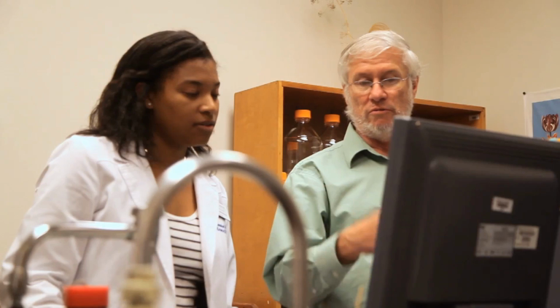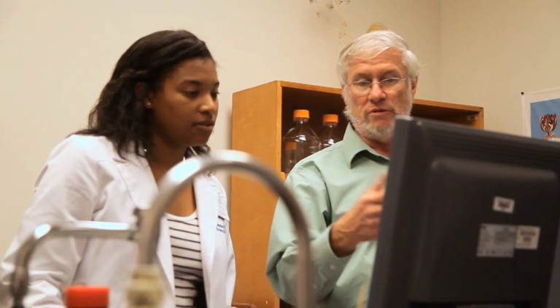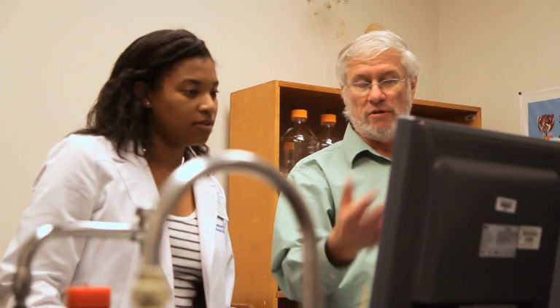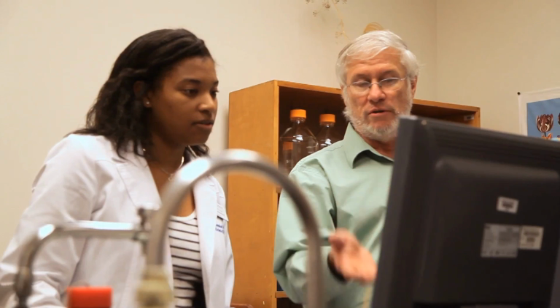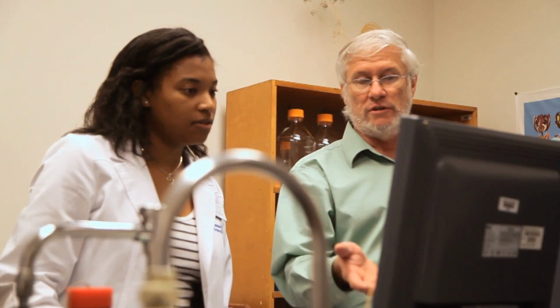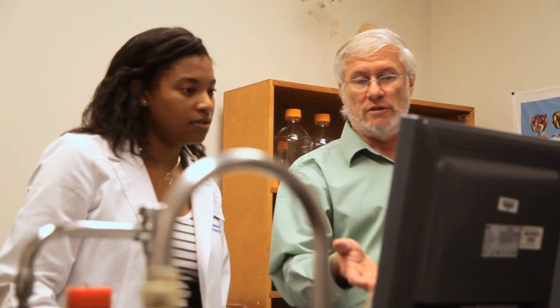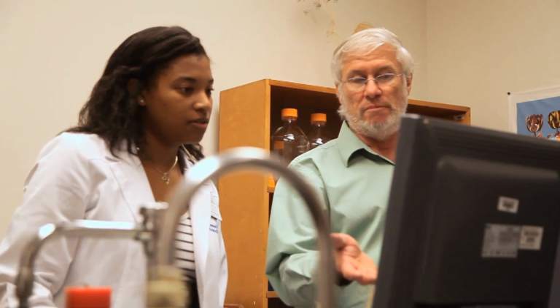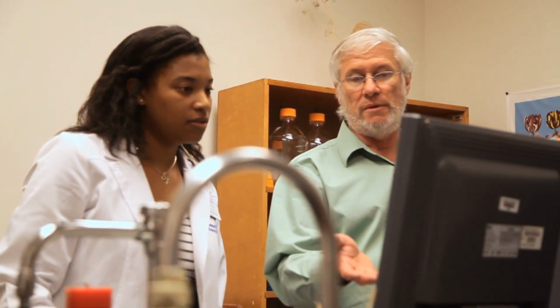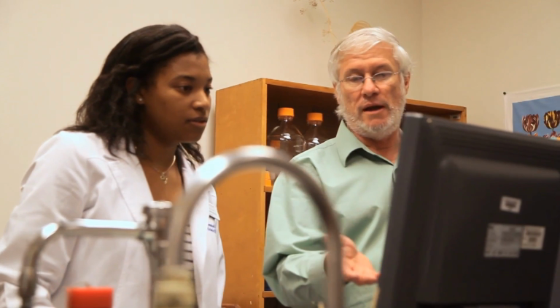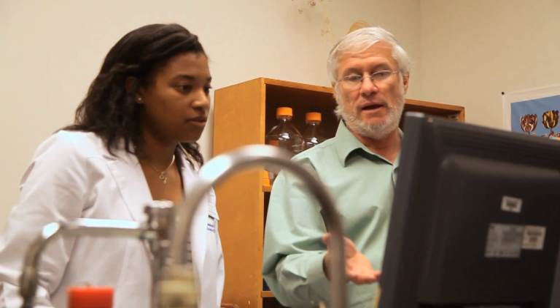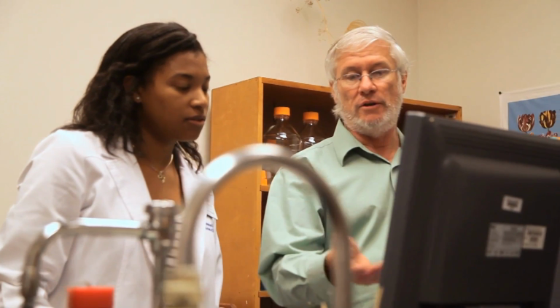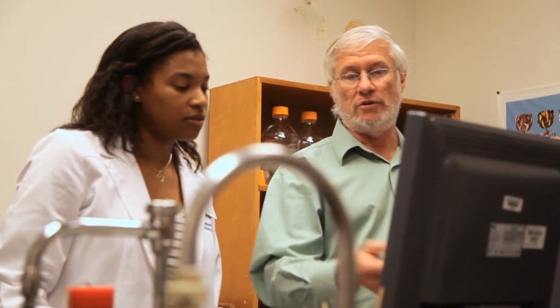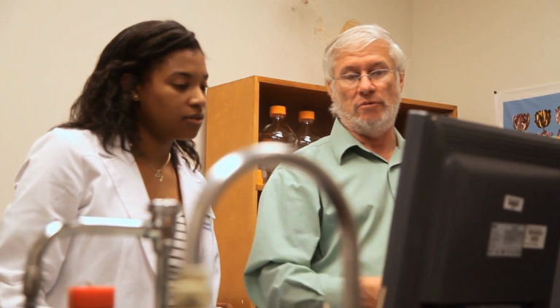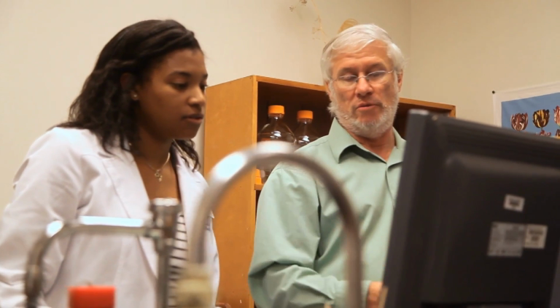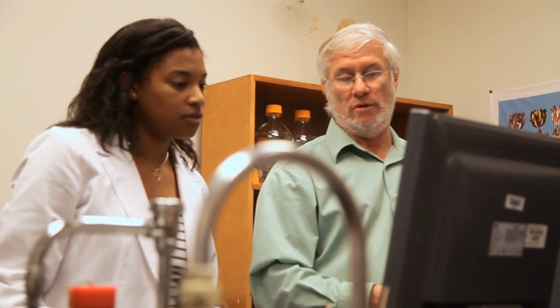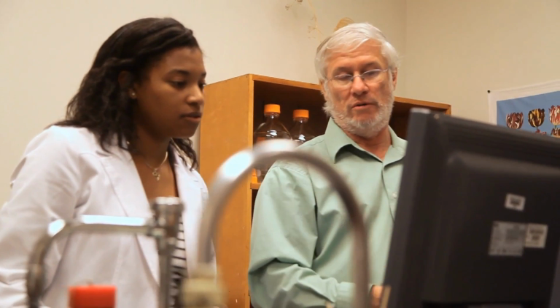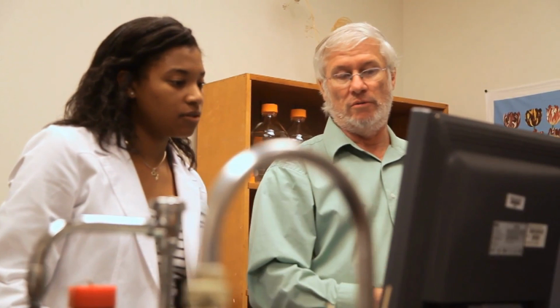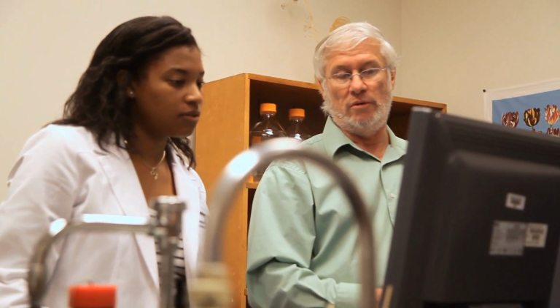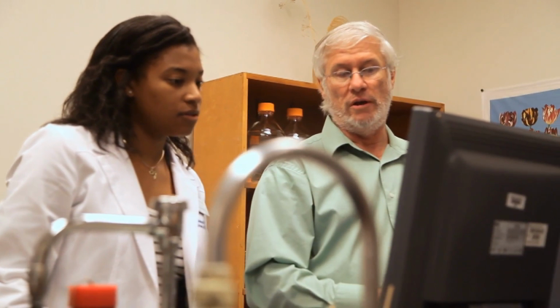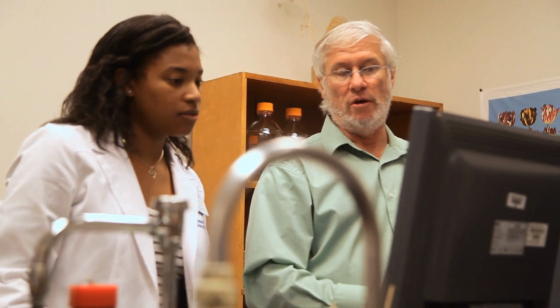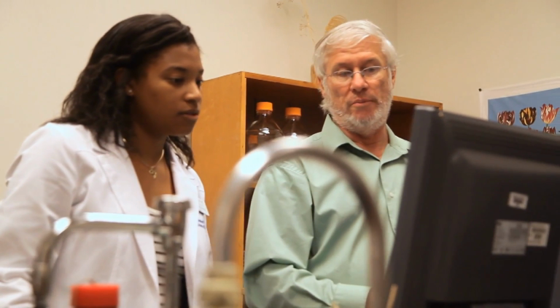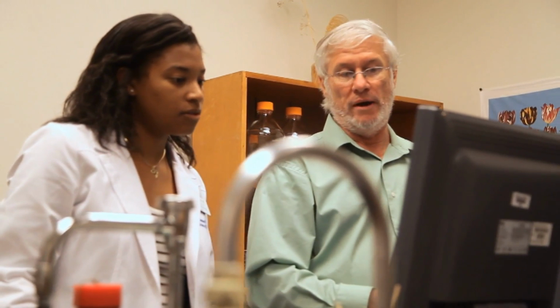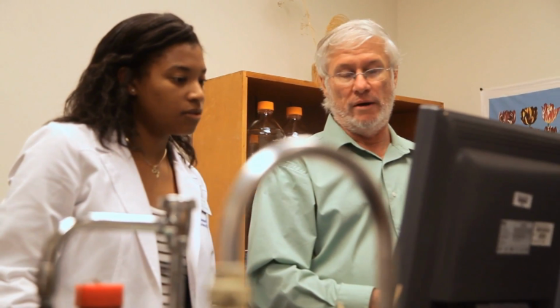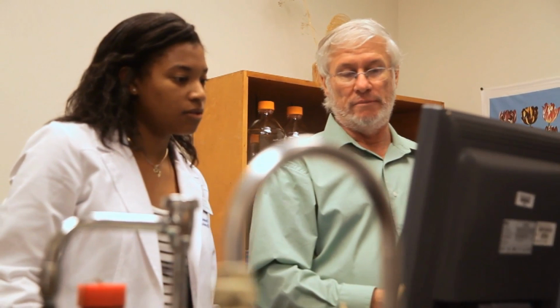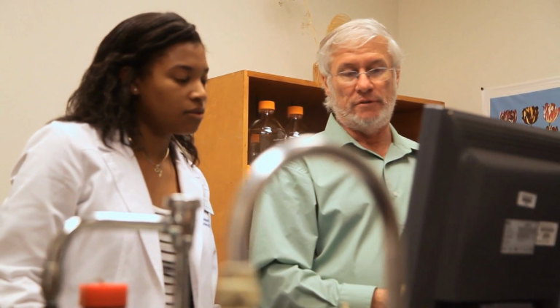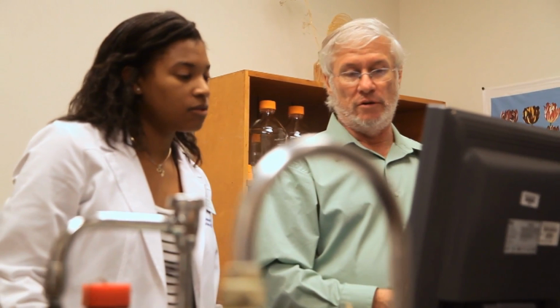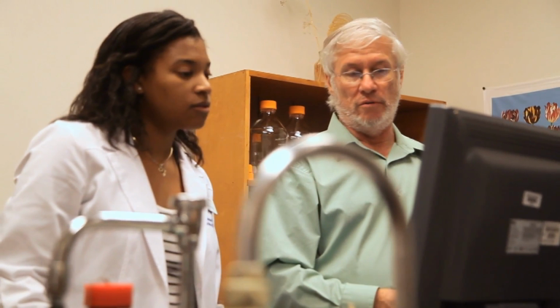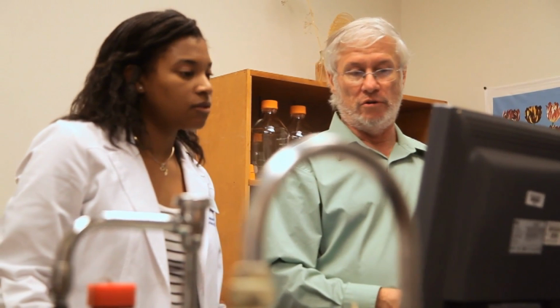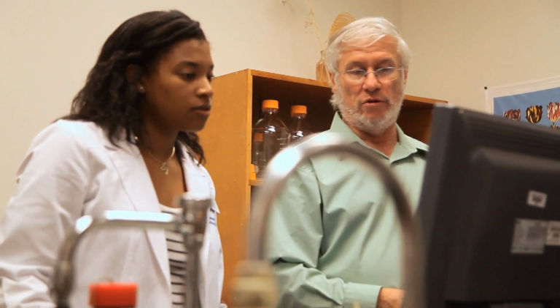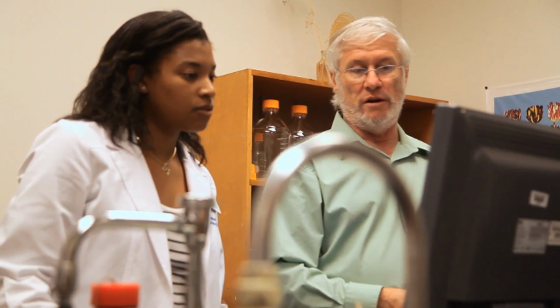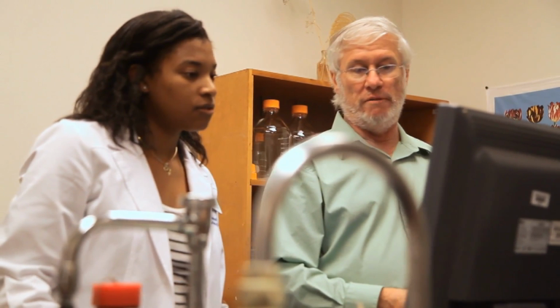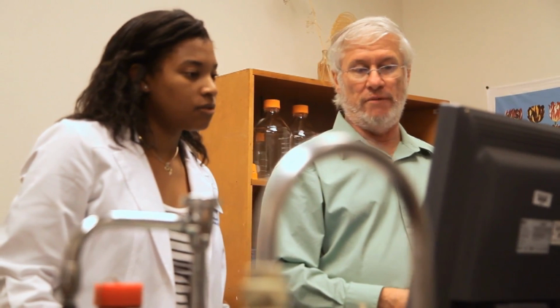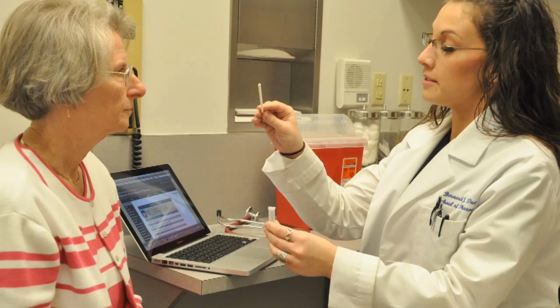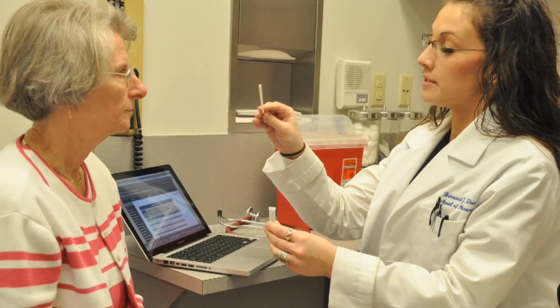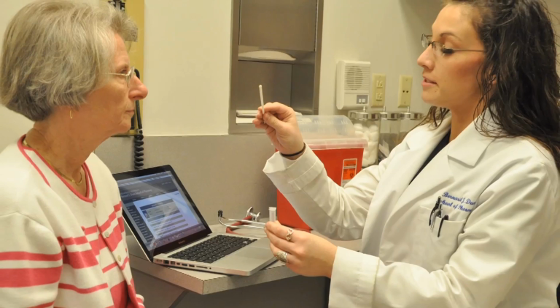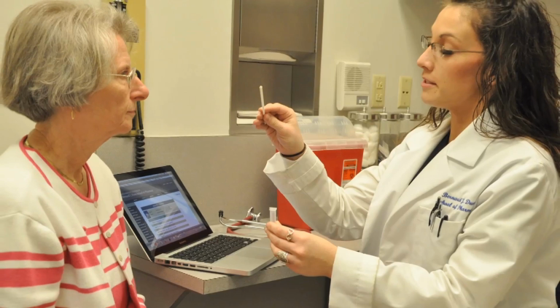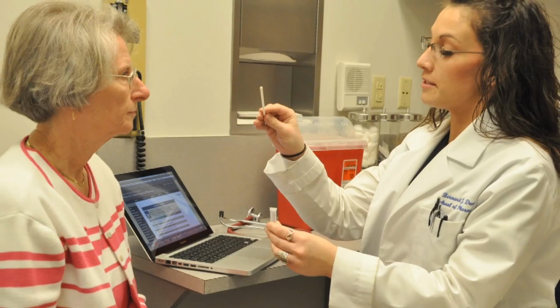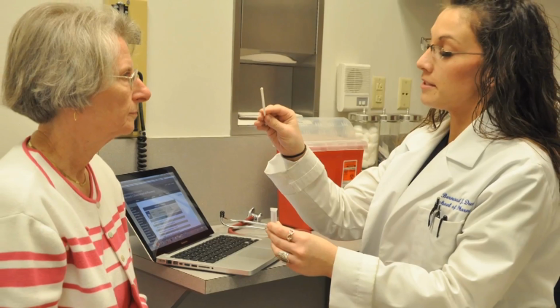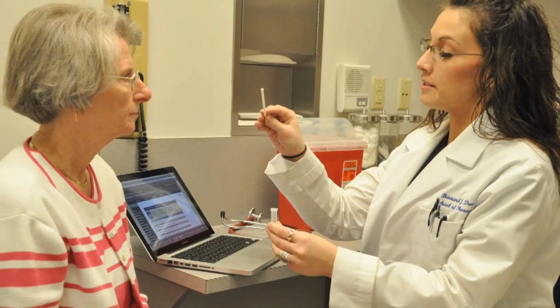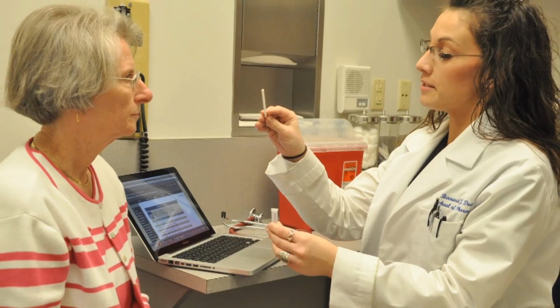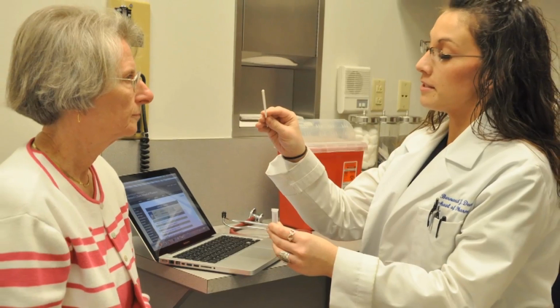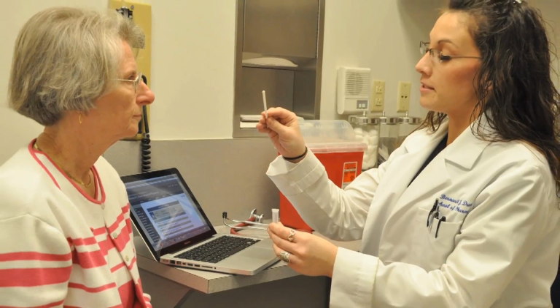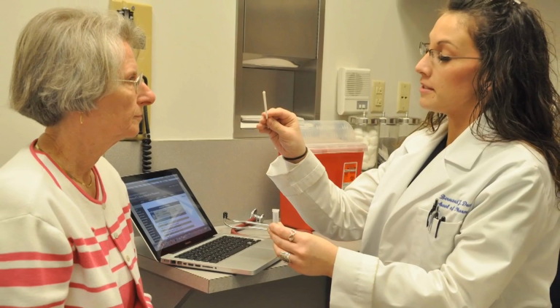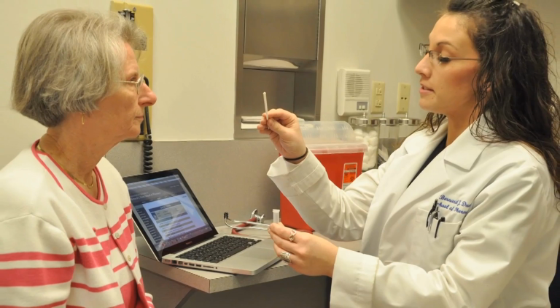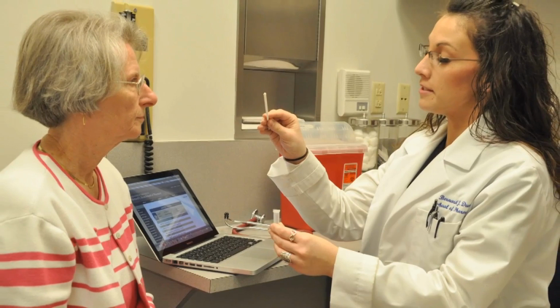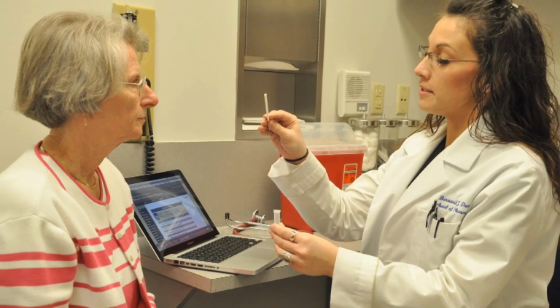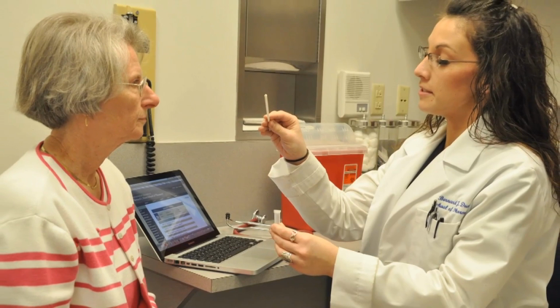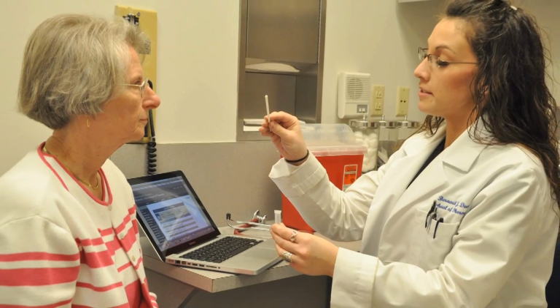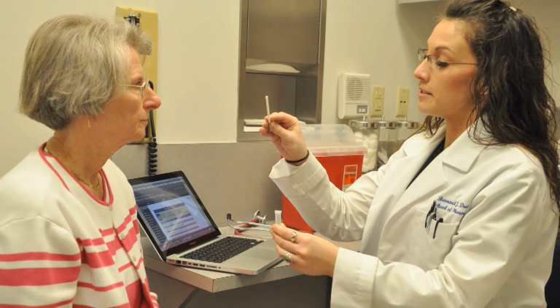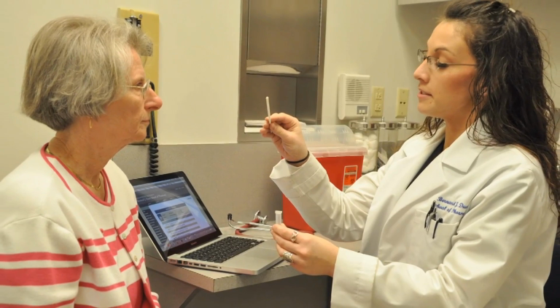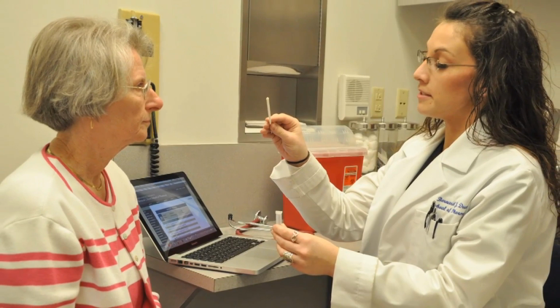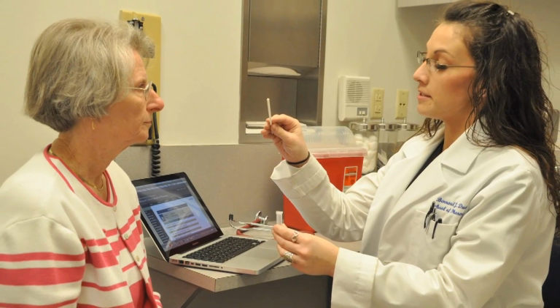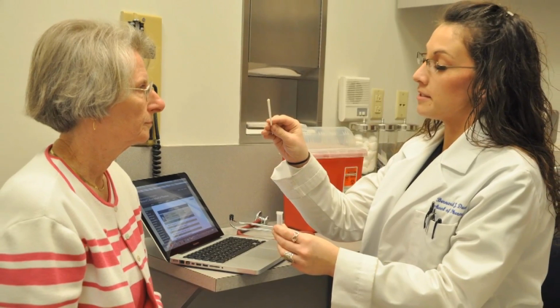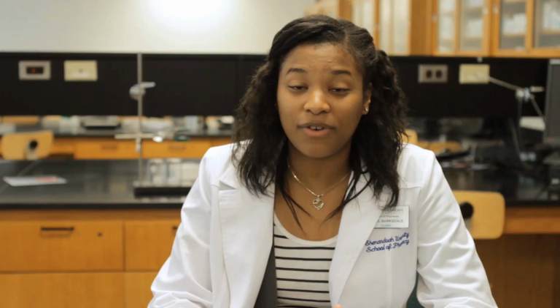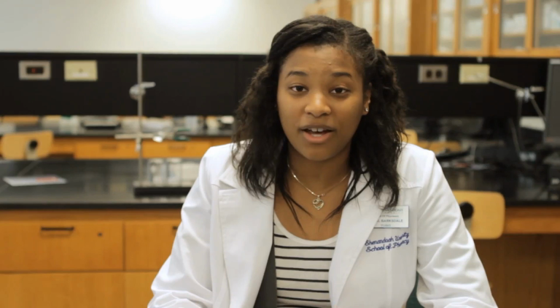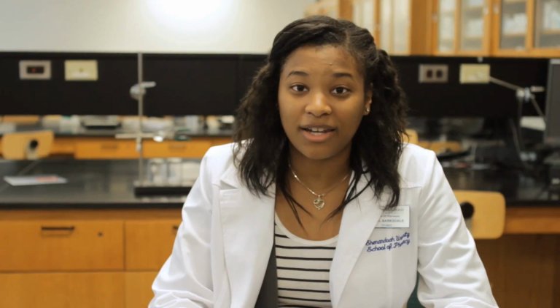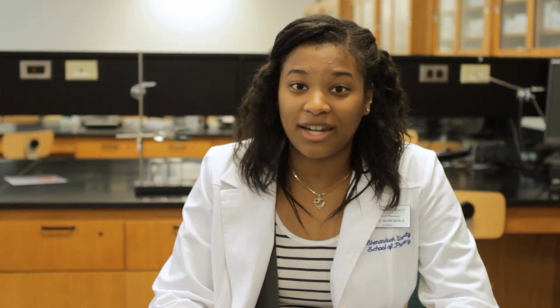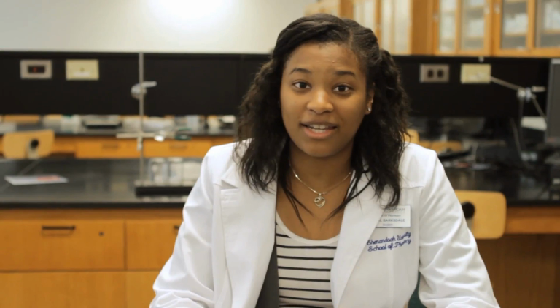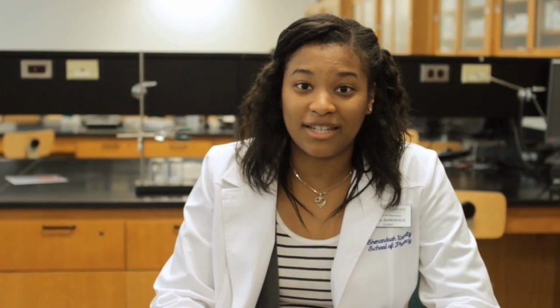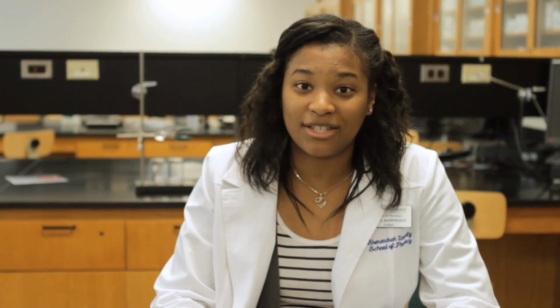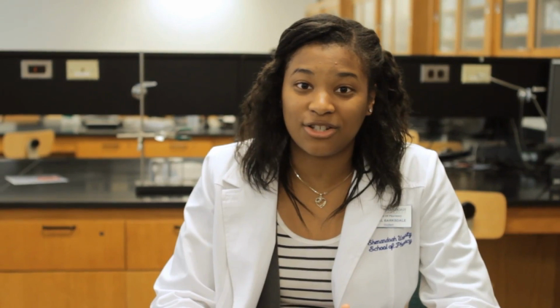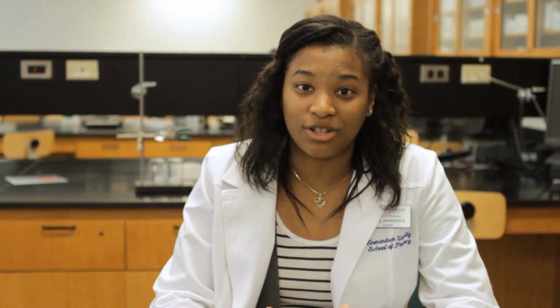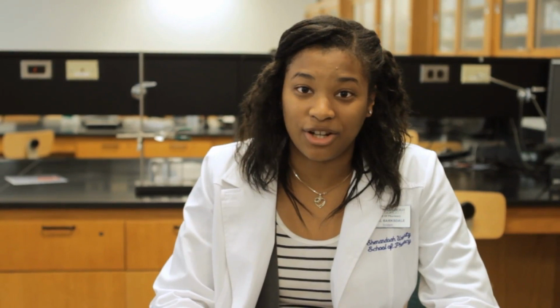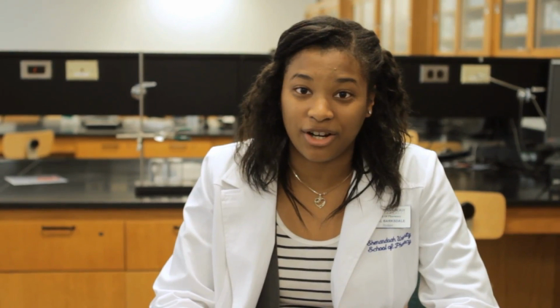The pharmacy school has great advances in technology which they incorporate into our classes, so it makes it fun and easy to learn.